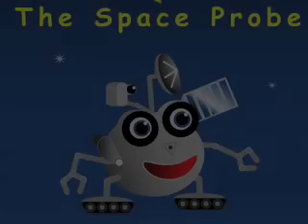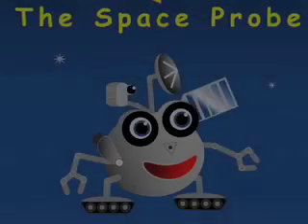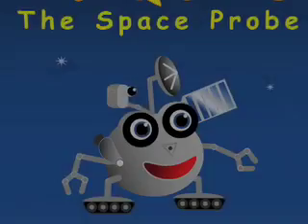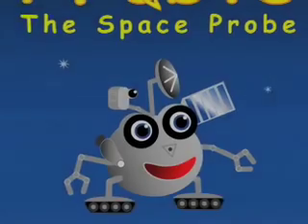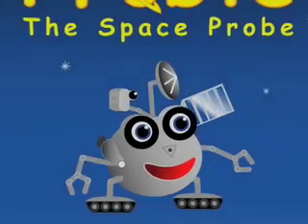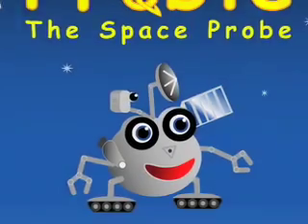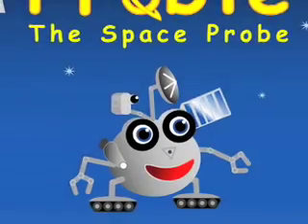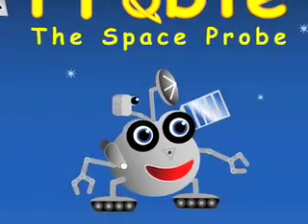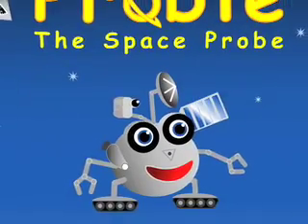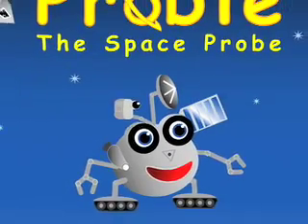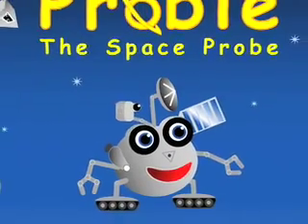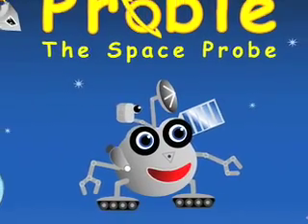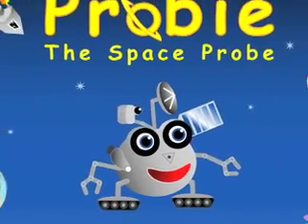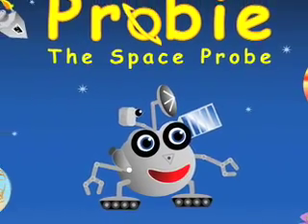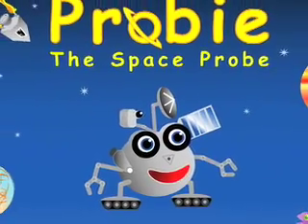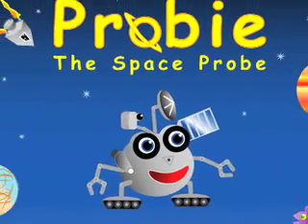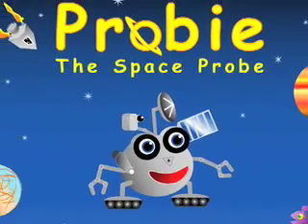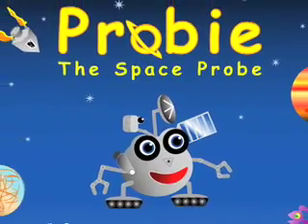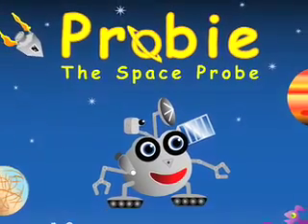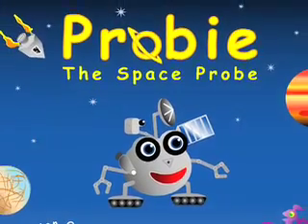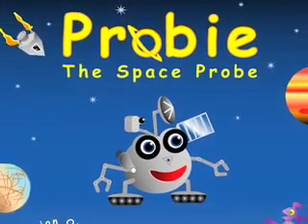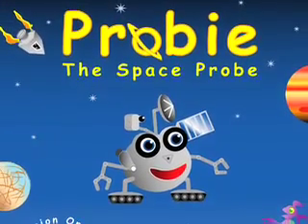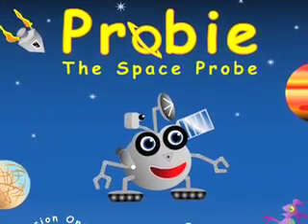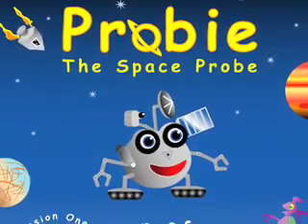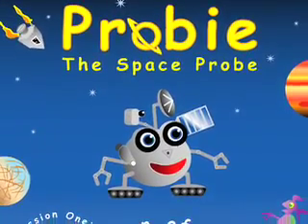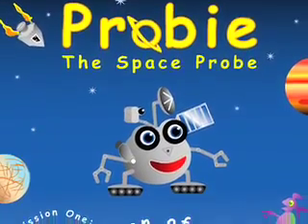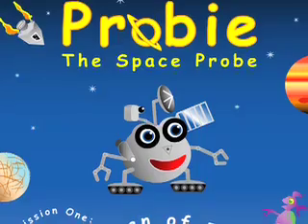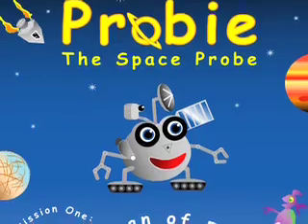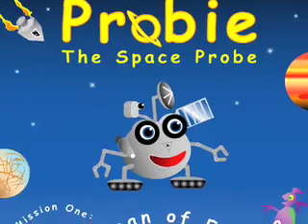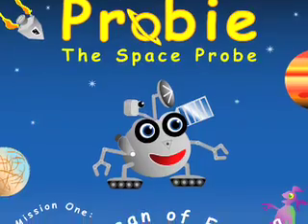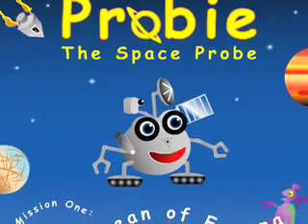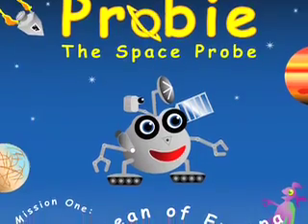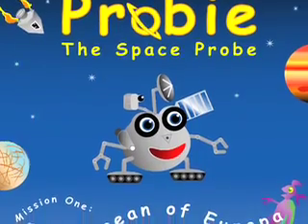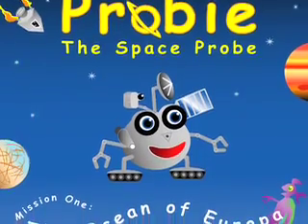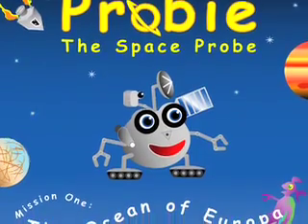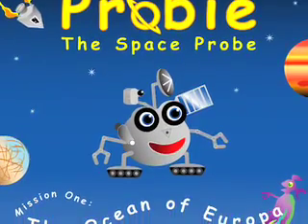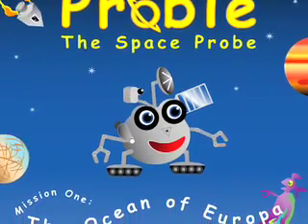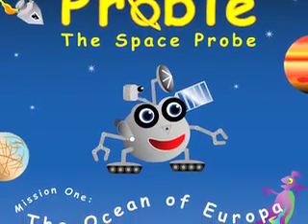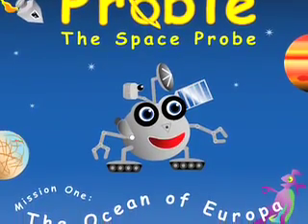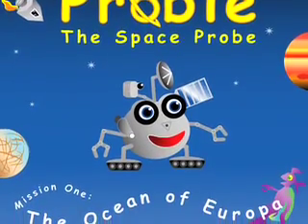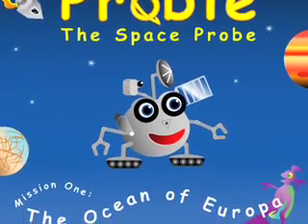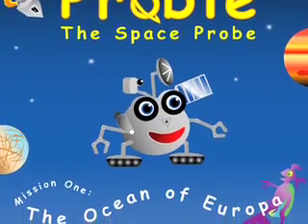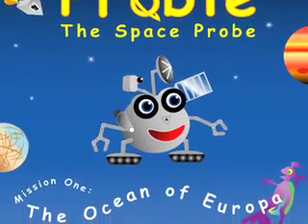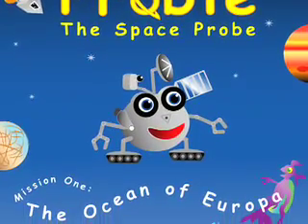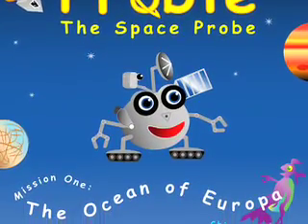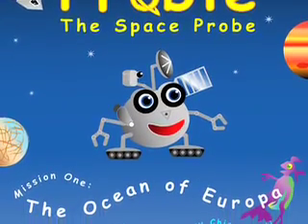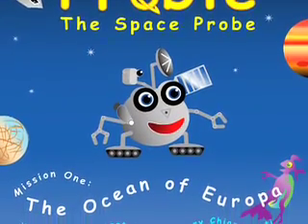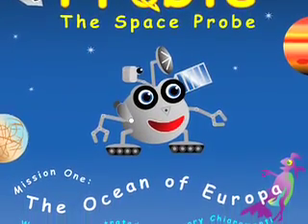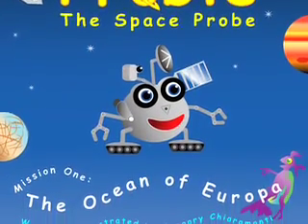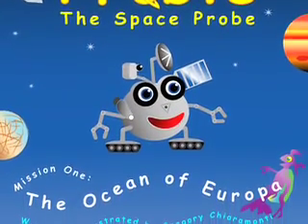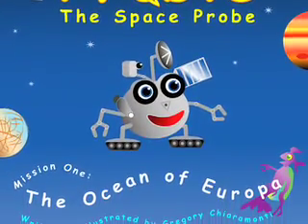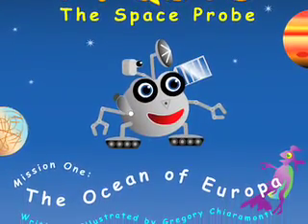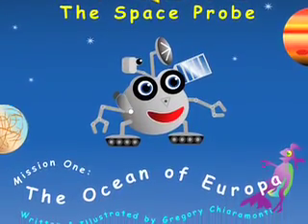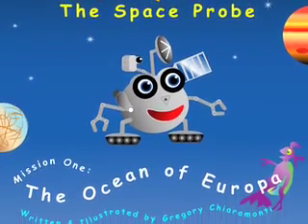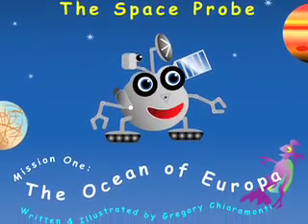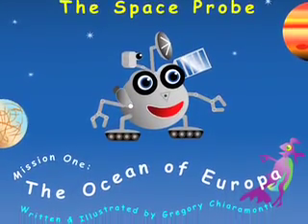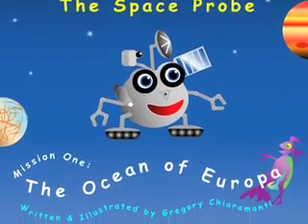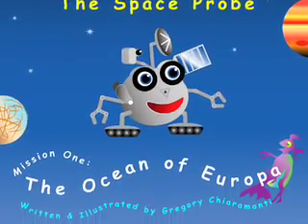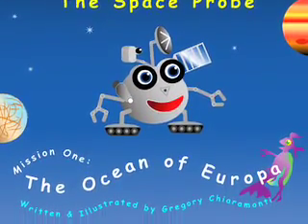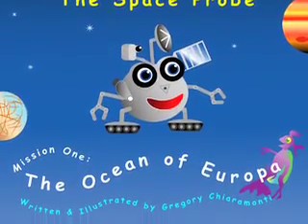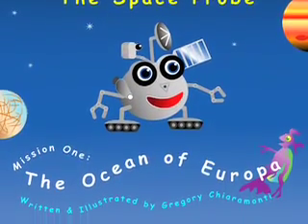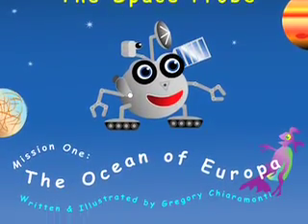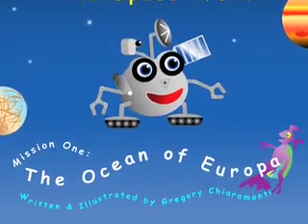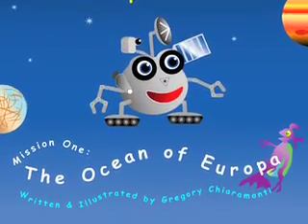Proby the Space Probe. Mission 1: the Ocean of Europa. Written and illustrated by Gregory Charmante.